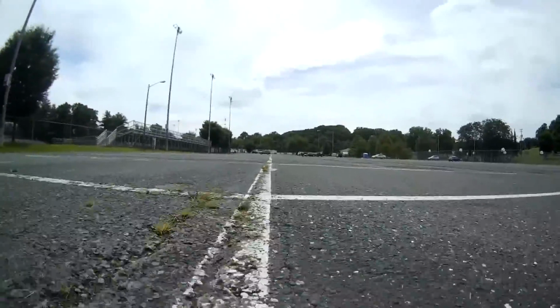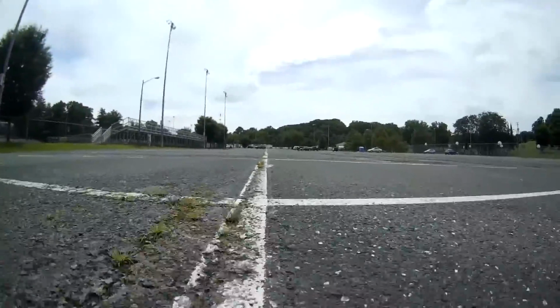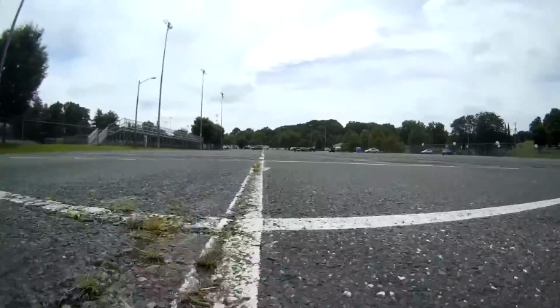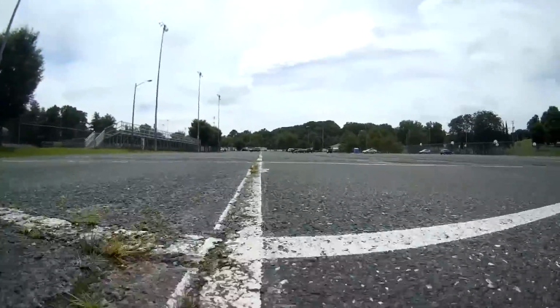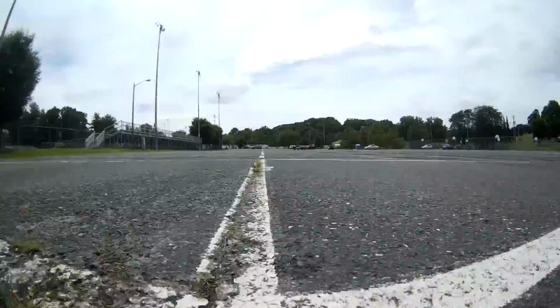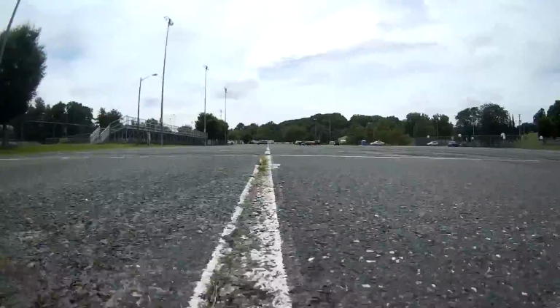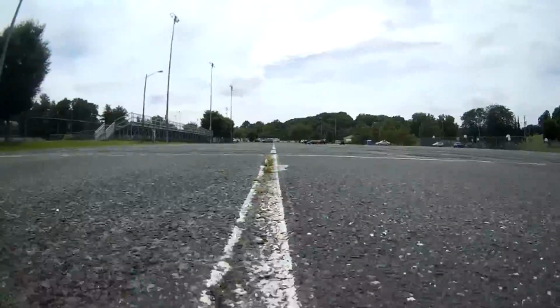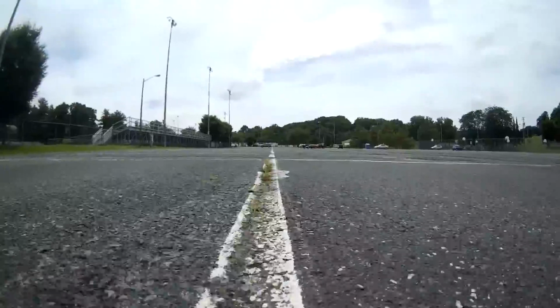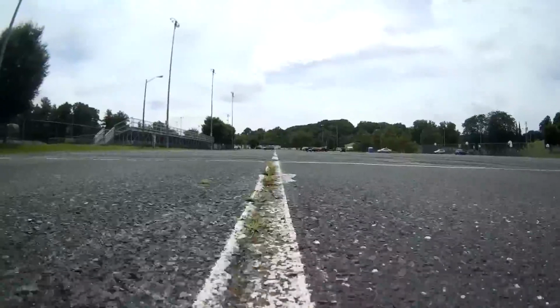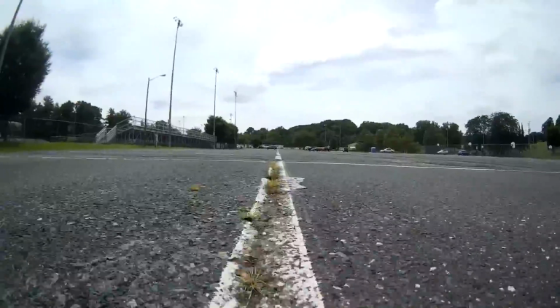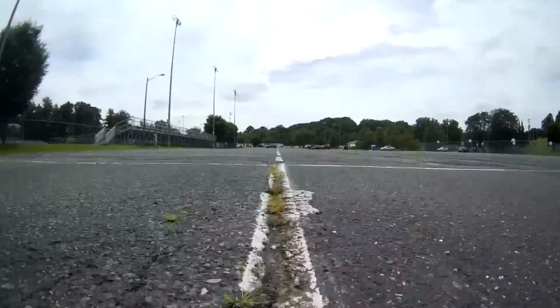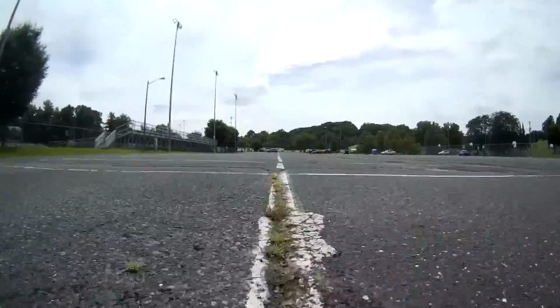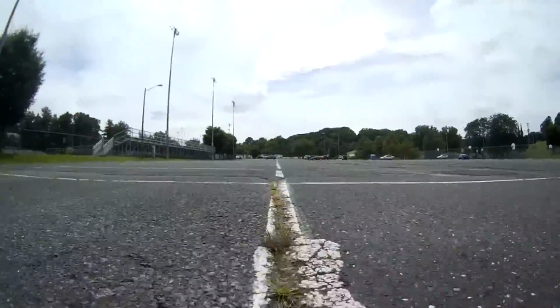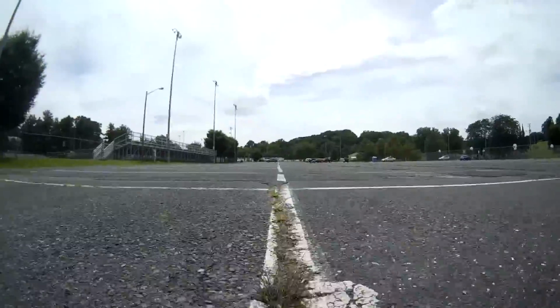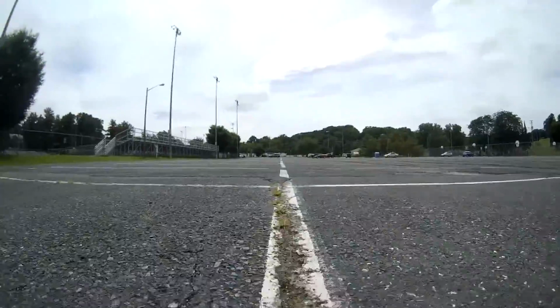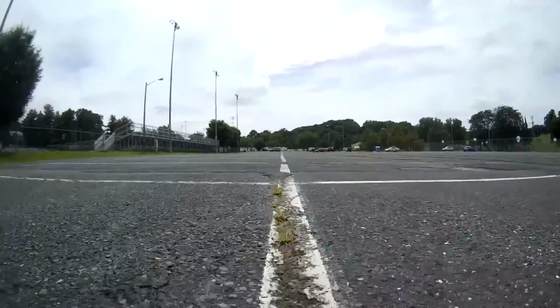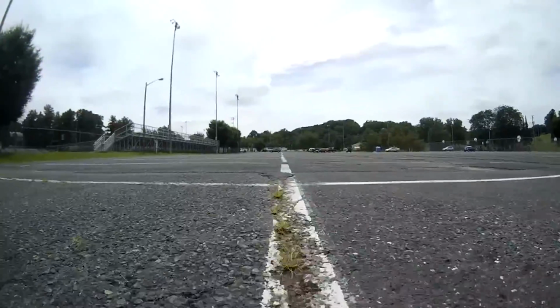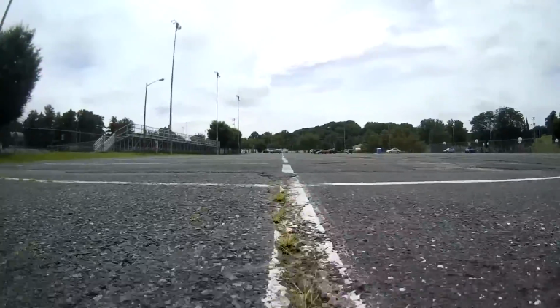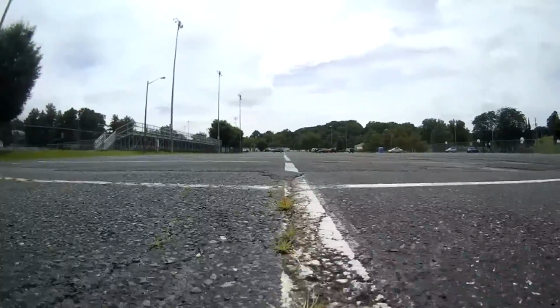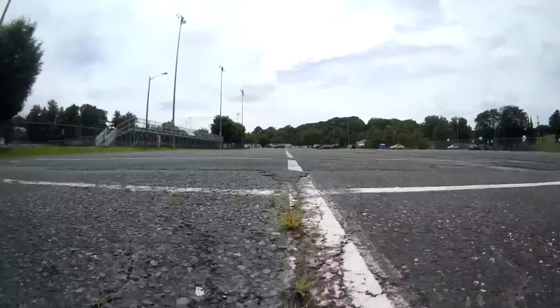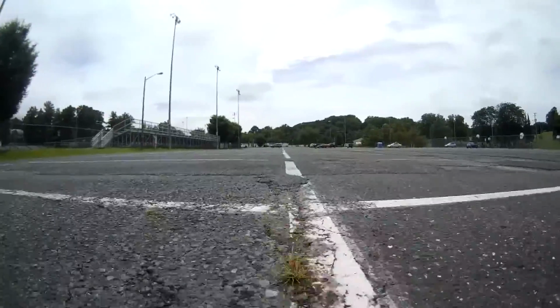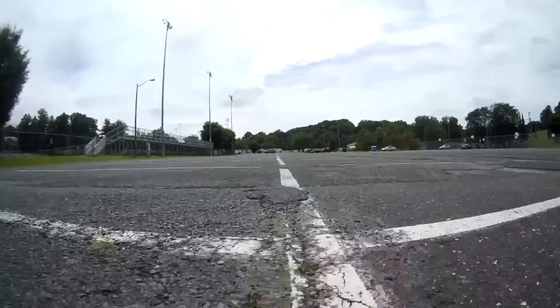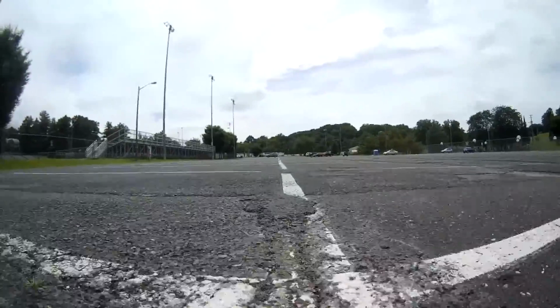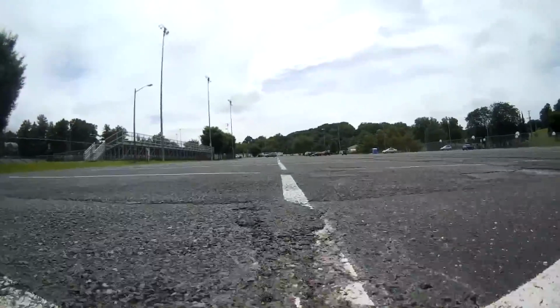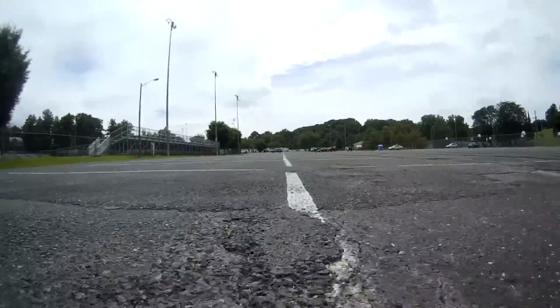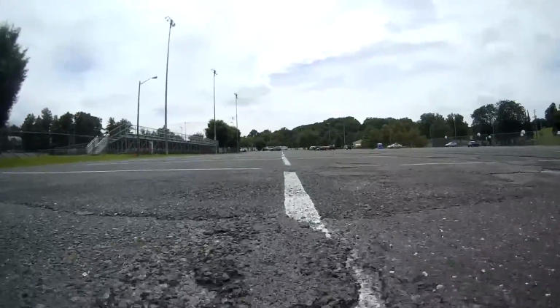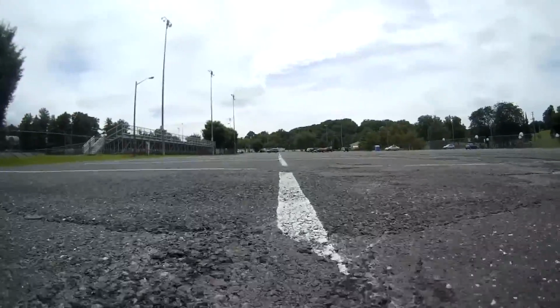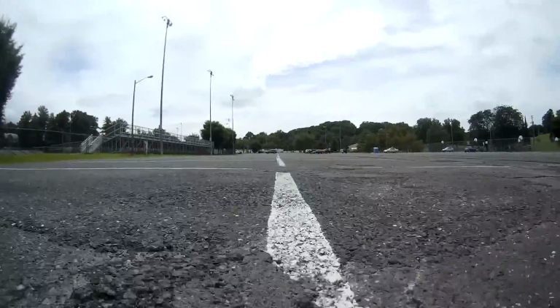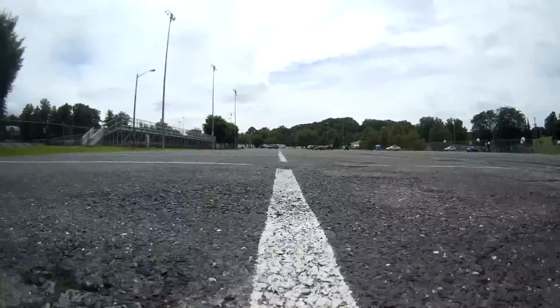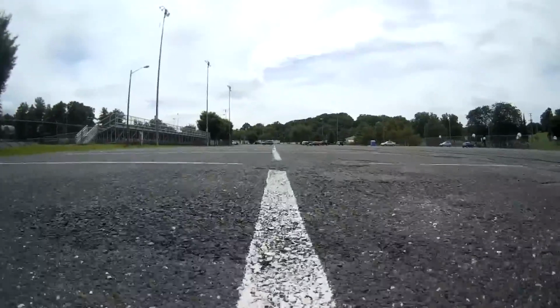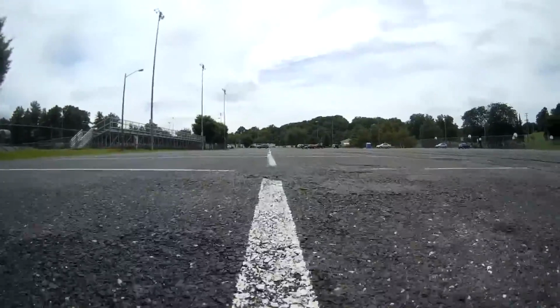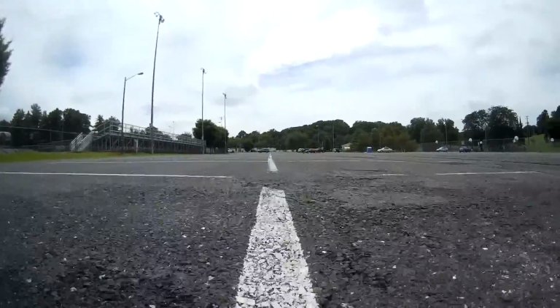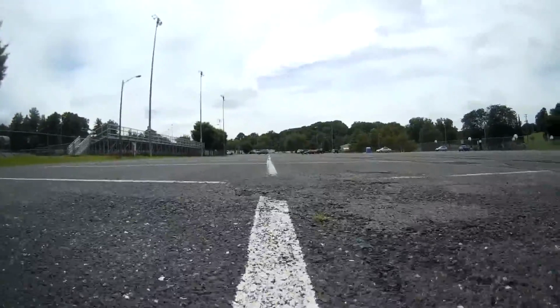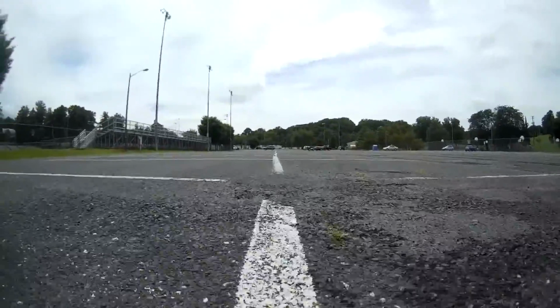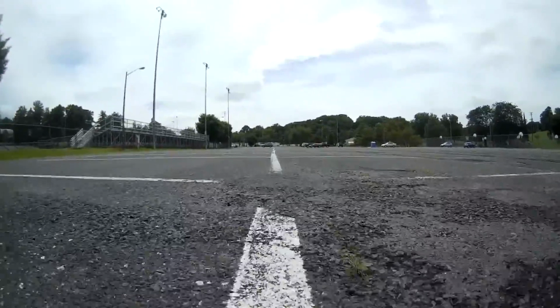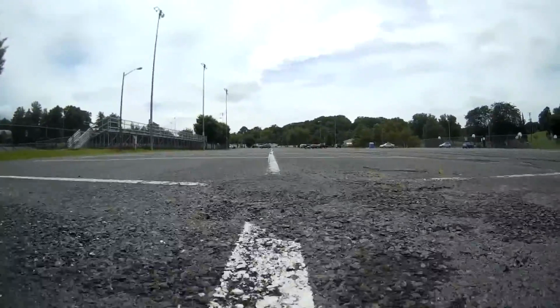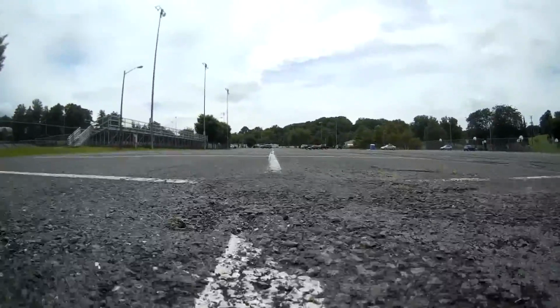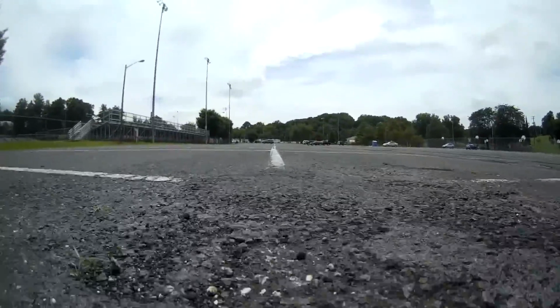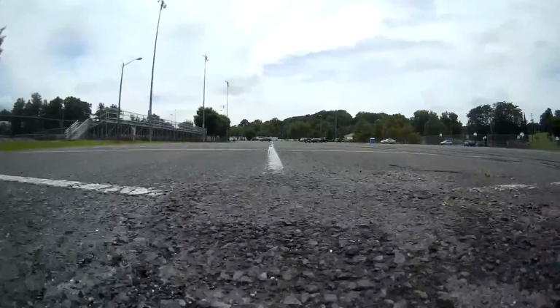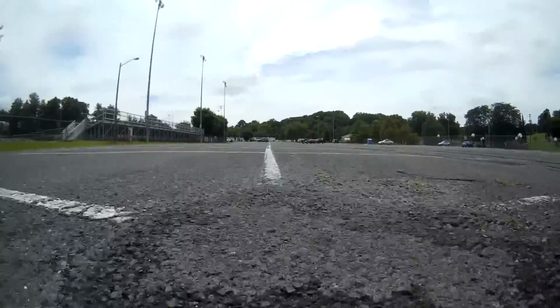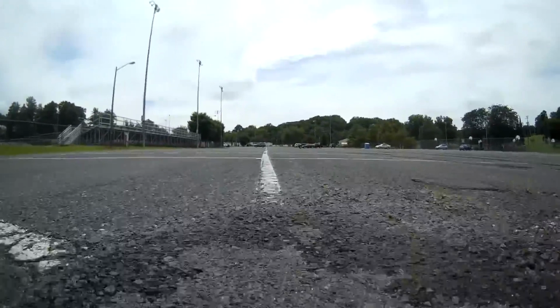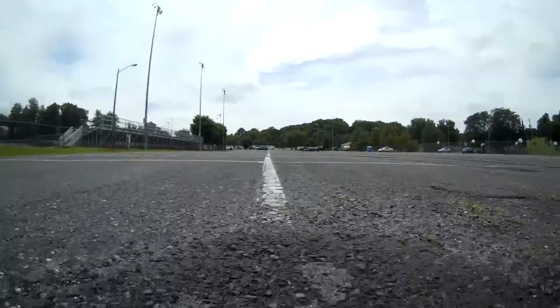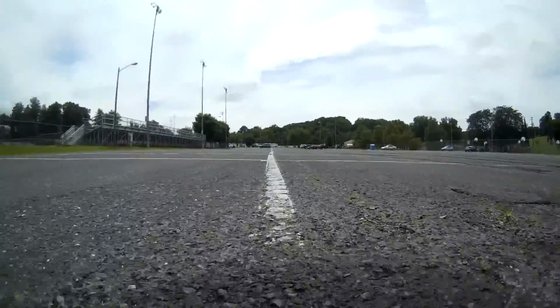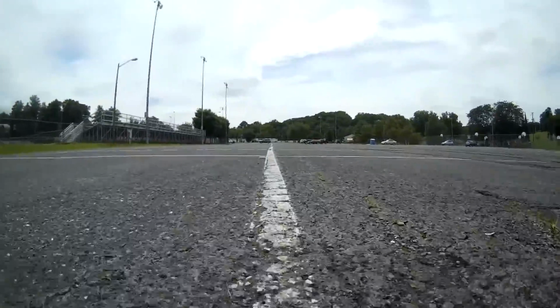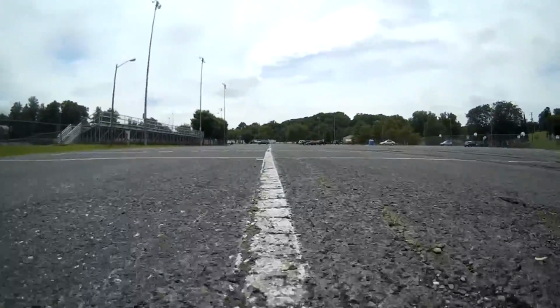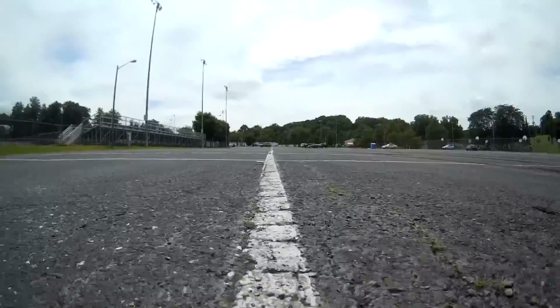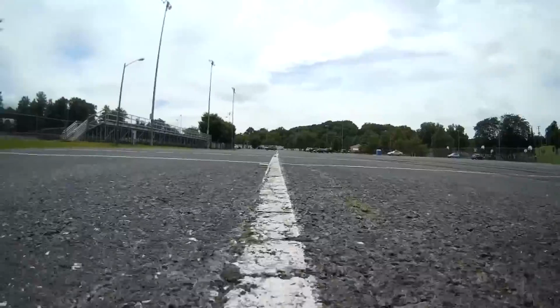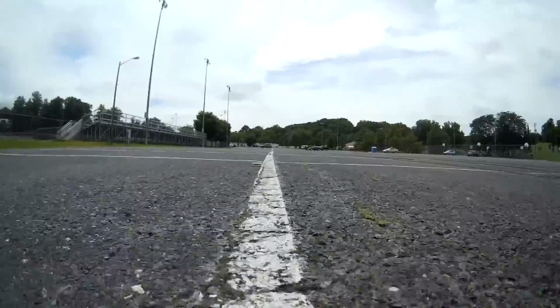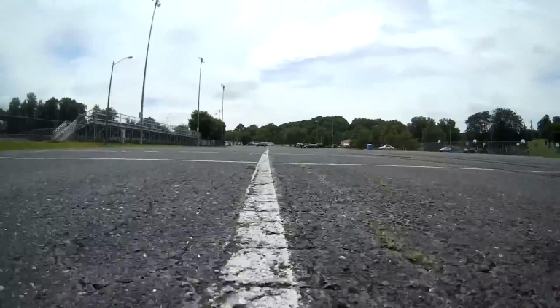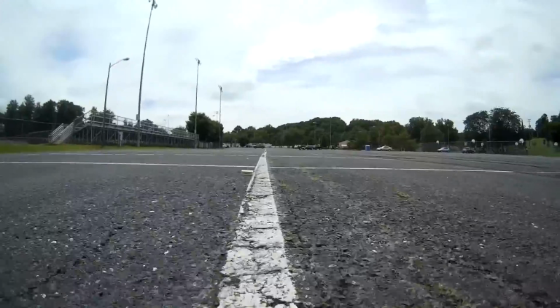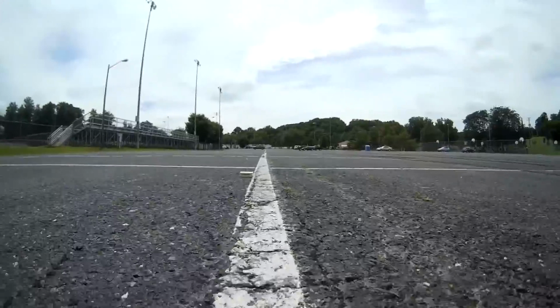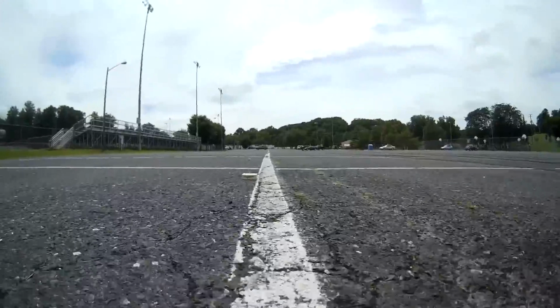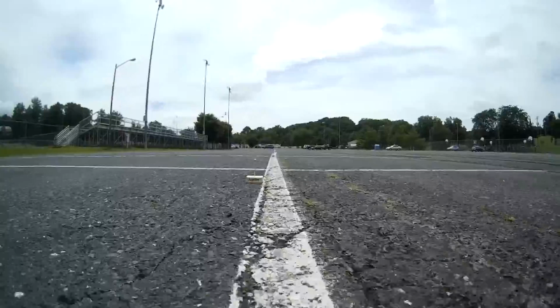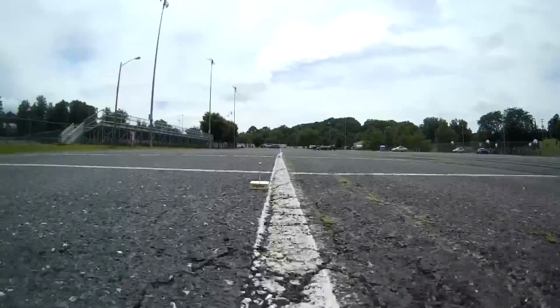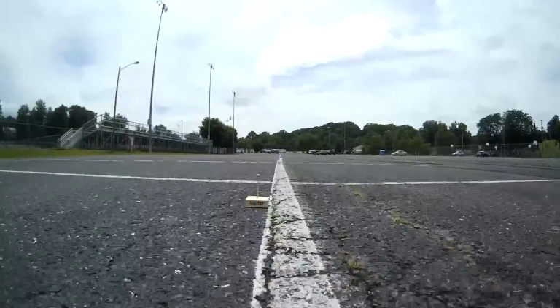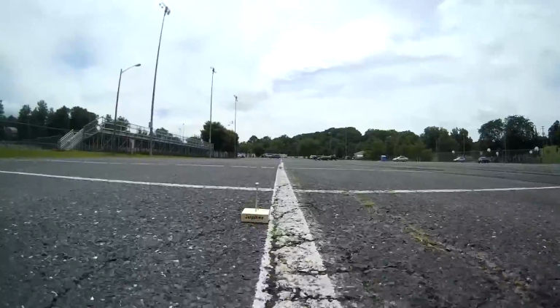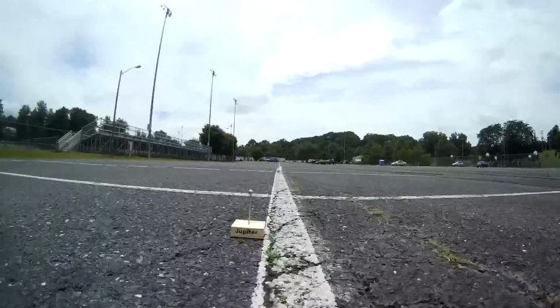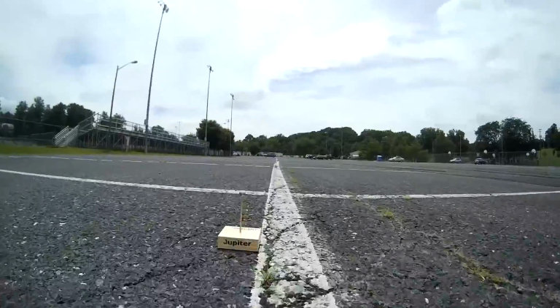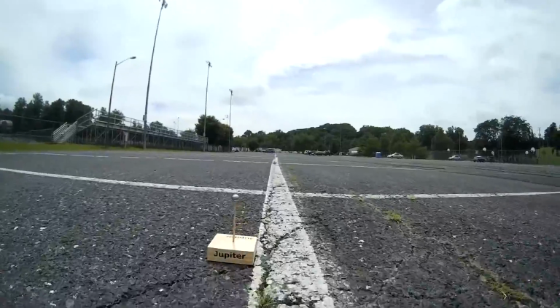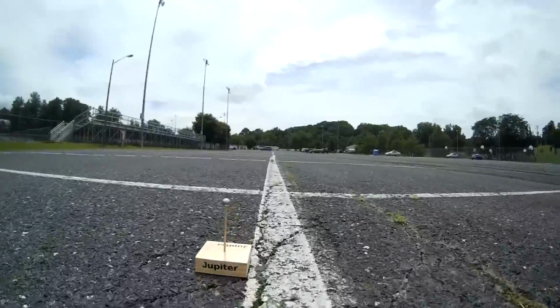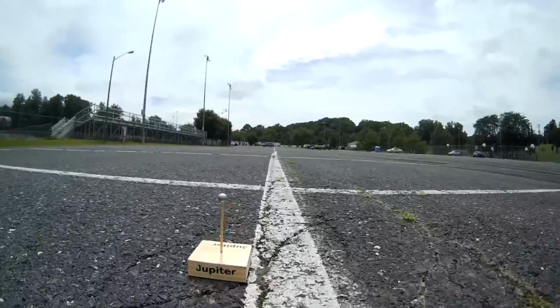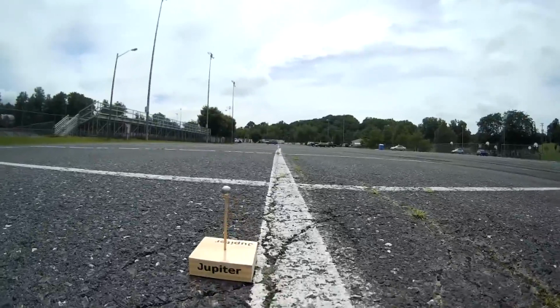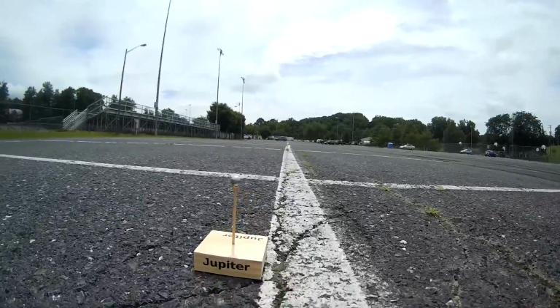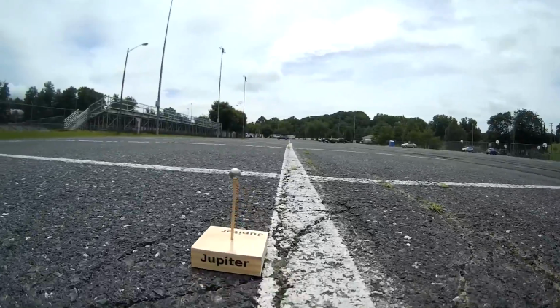This model works out to be about a 1 to 16 billion scale — that is, one kilometer in the model is equal to 16 billion kilometers in reality. Walking this model makes you realize that even our solar system is vast.